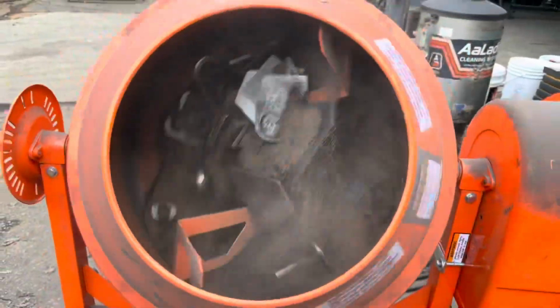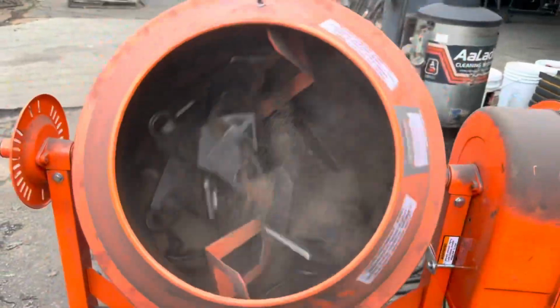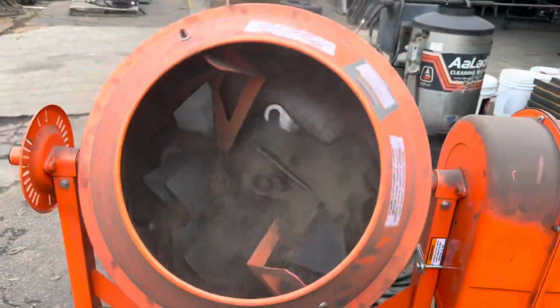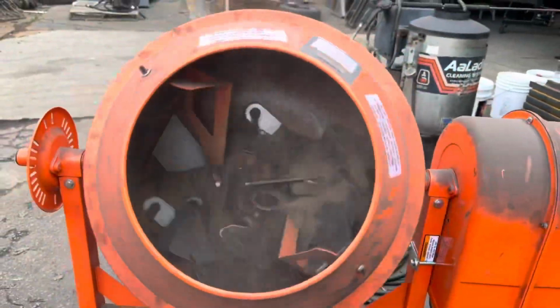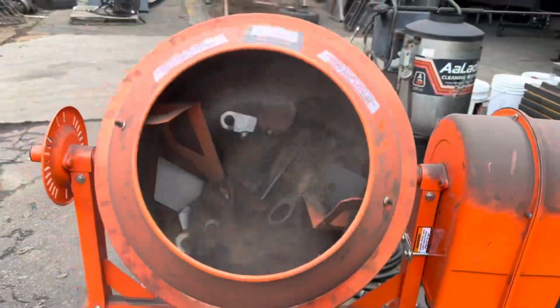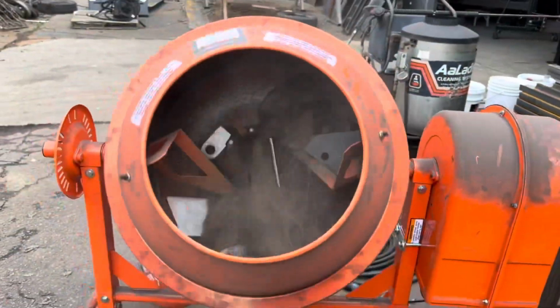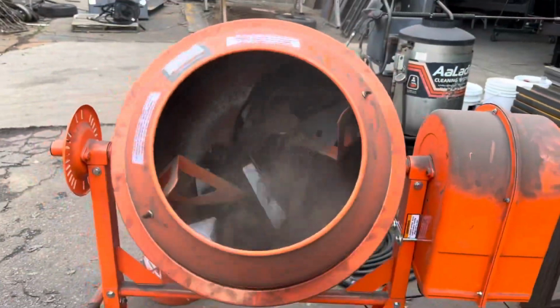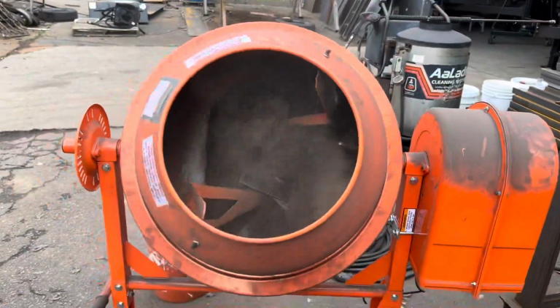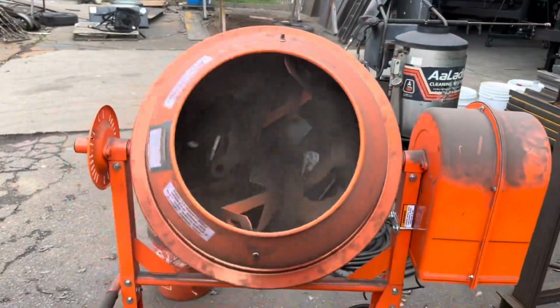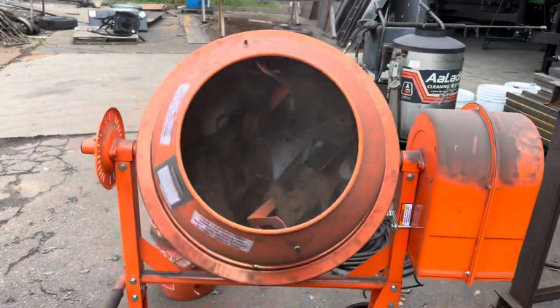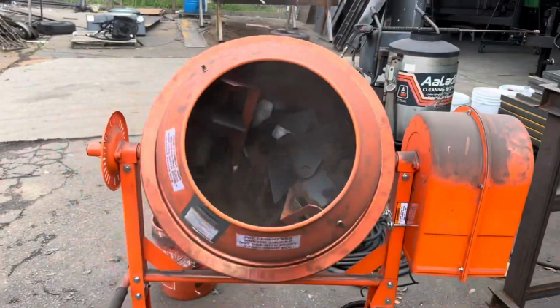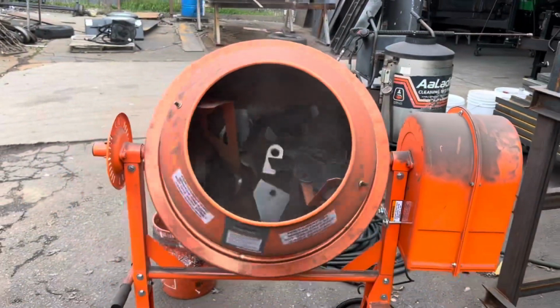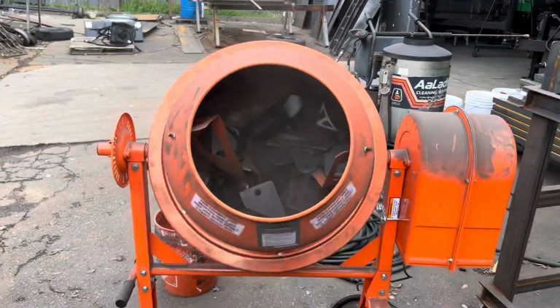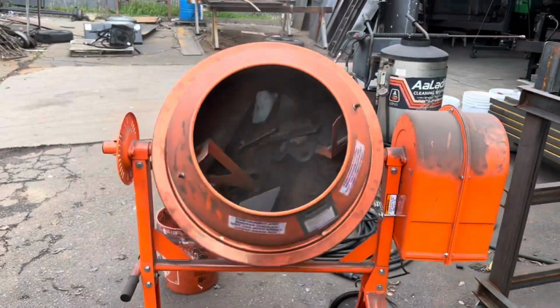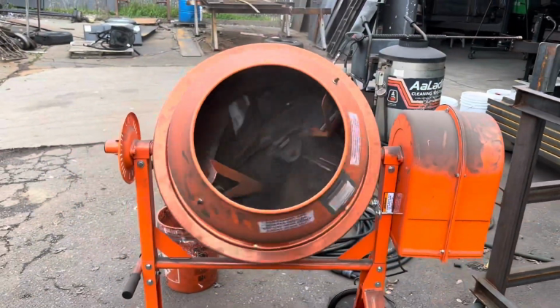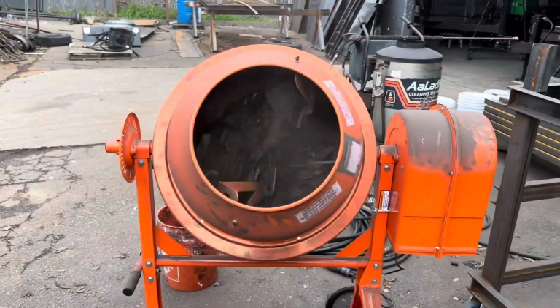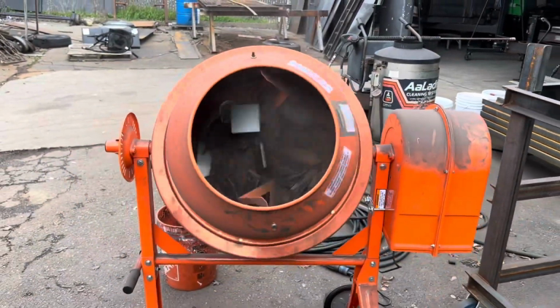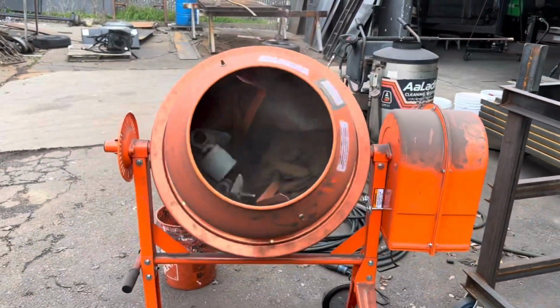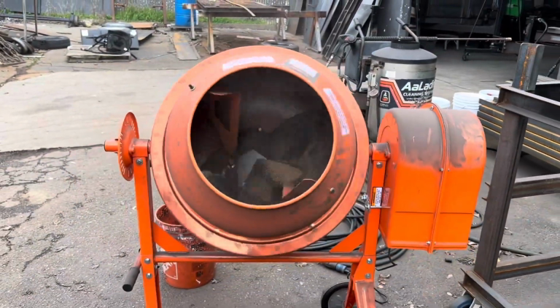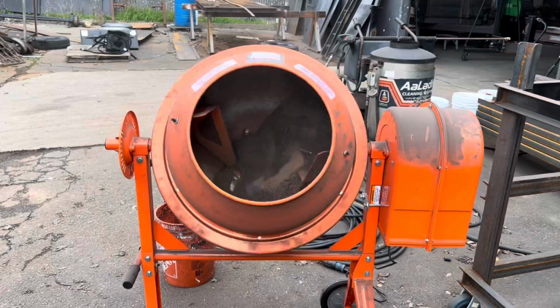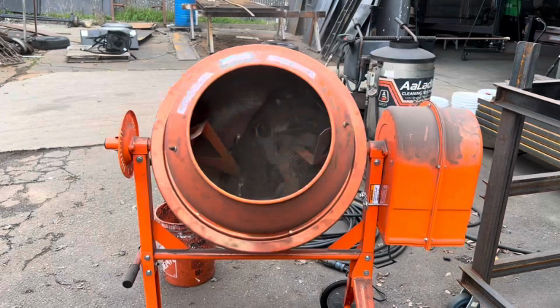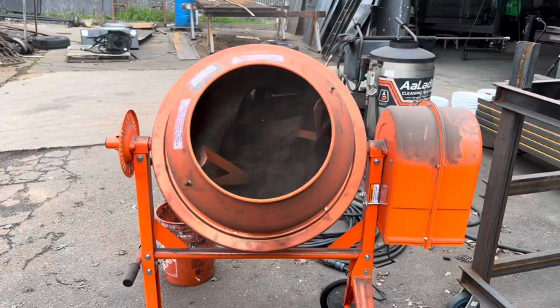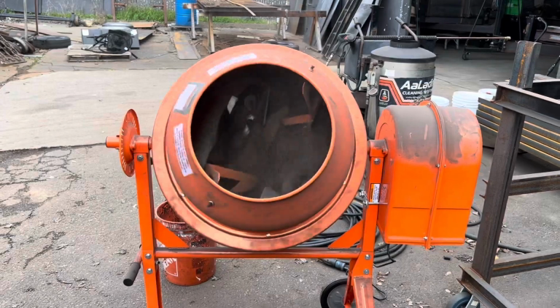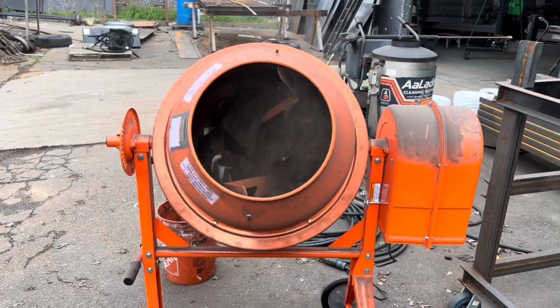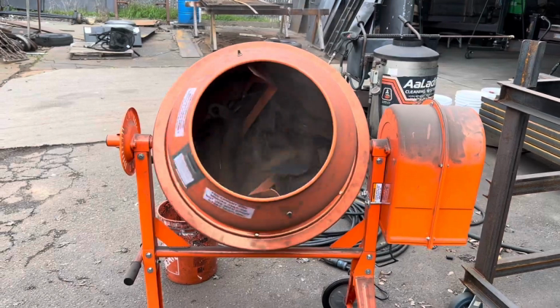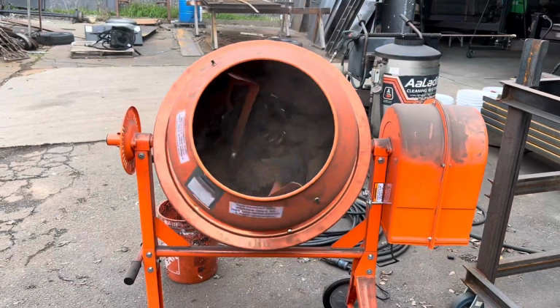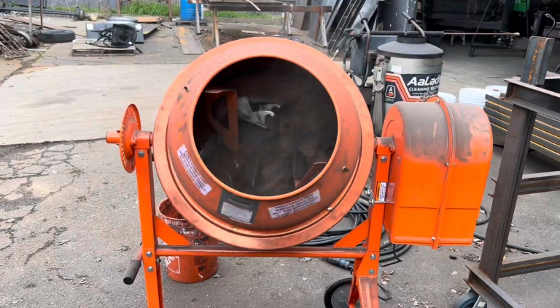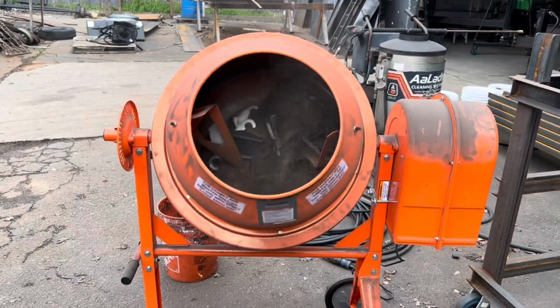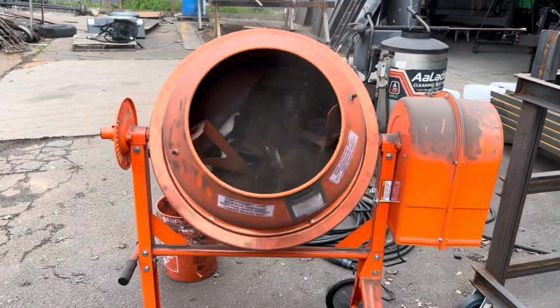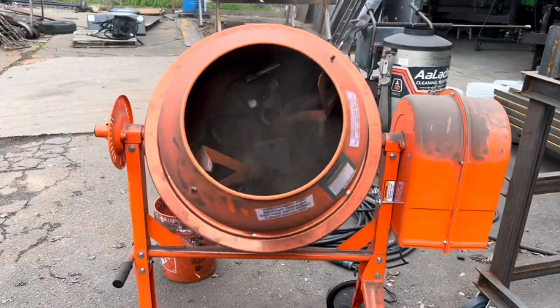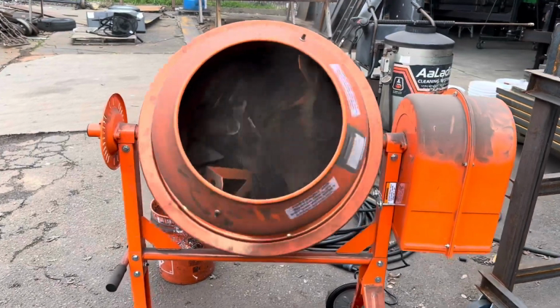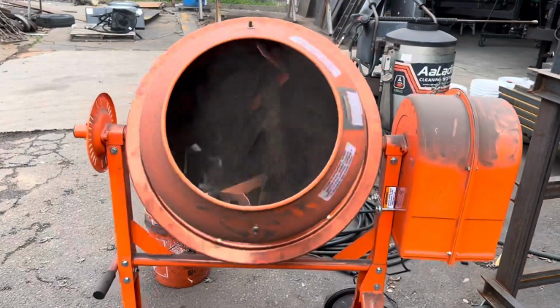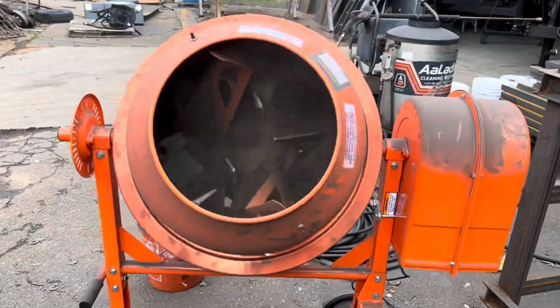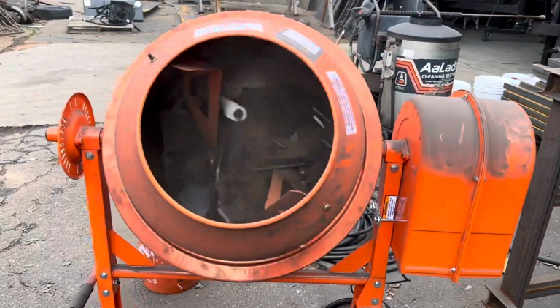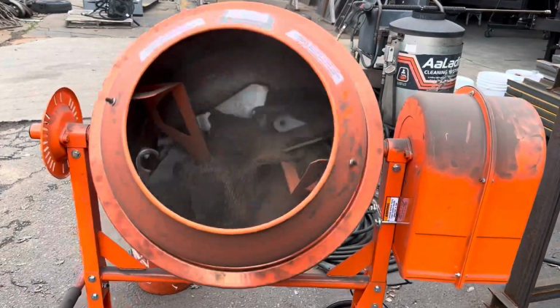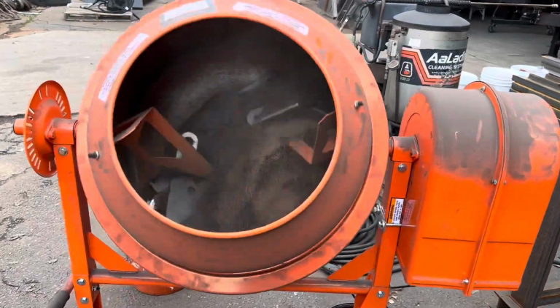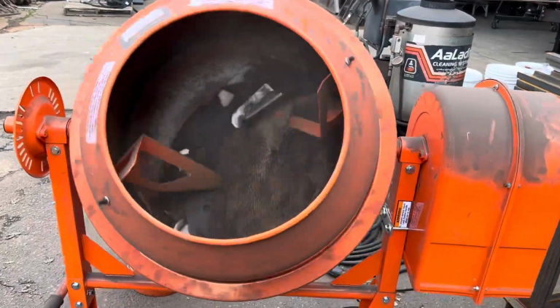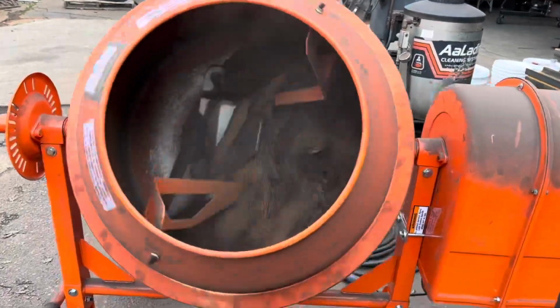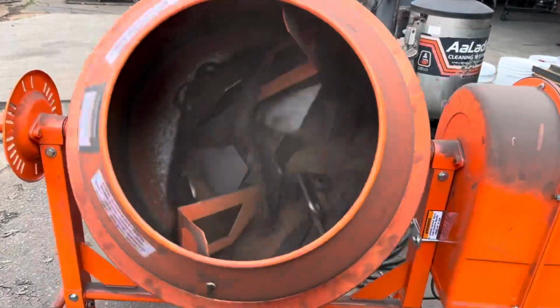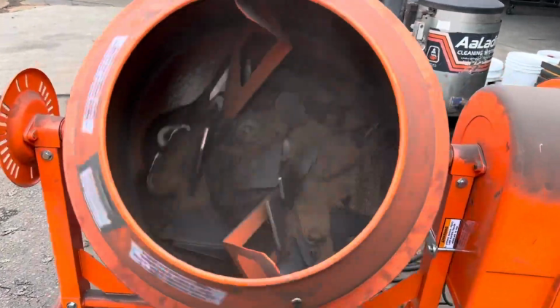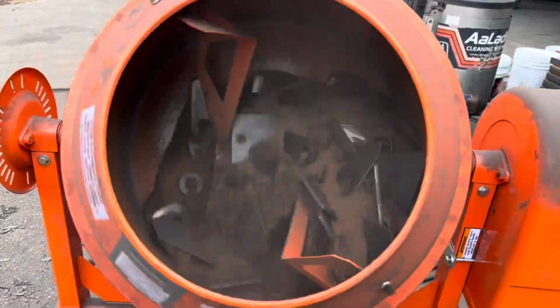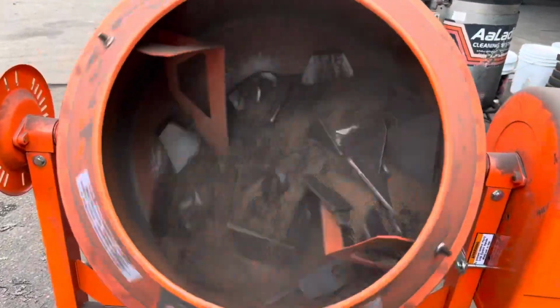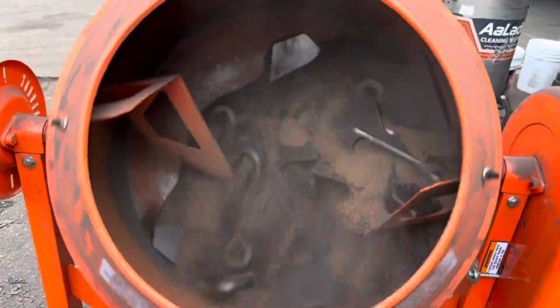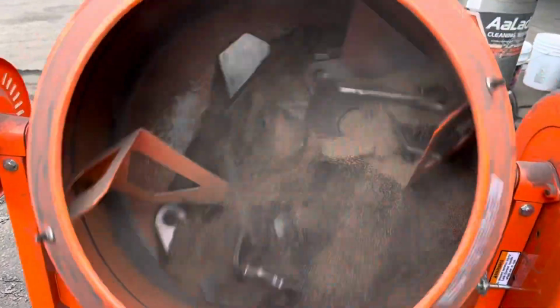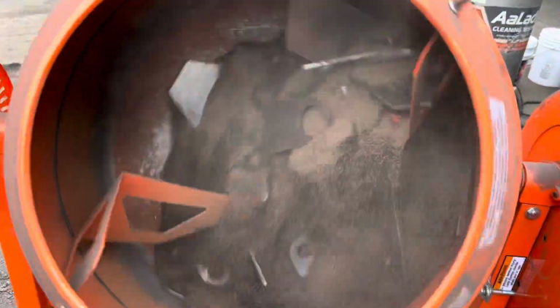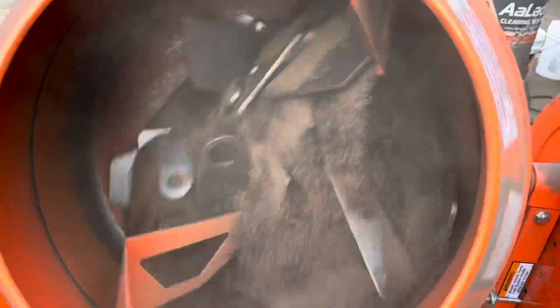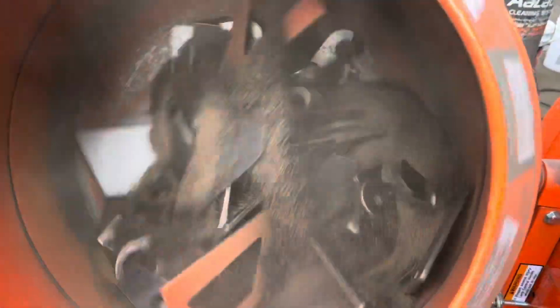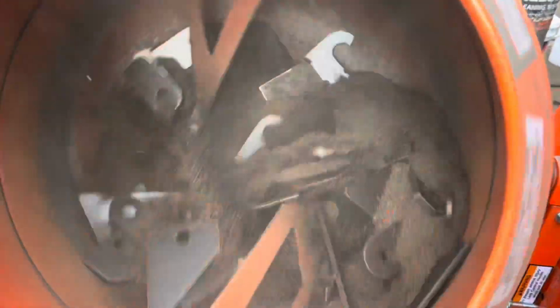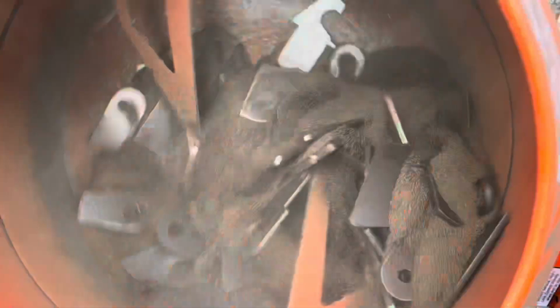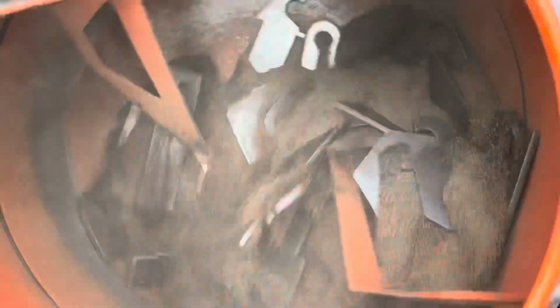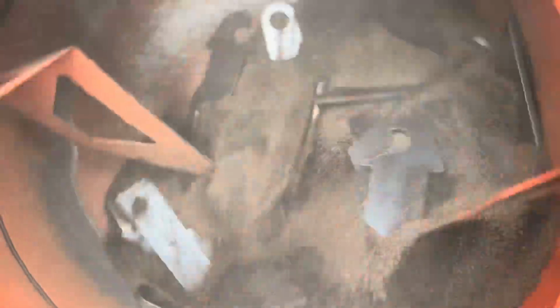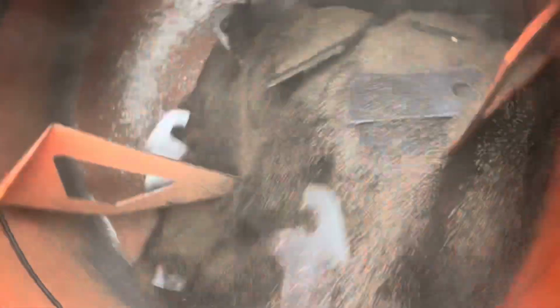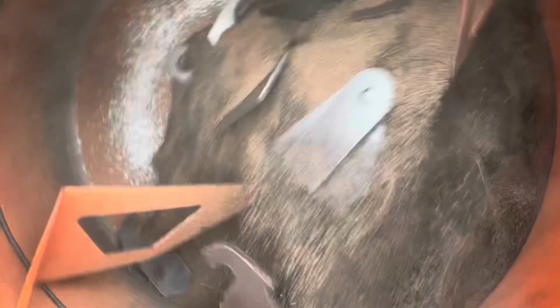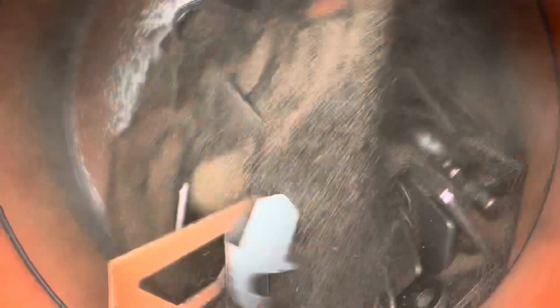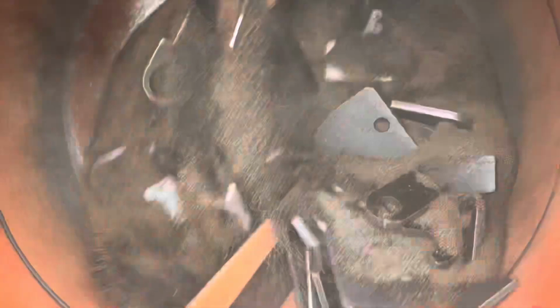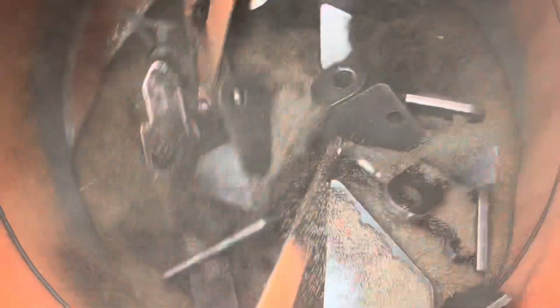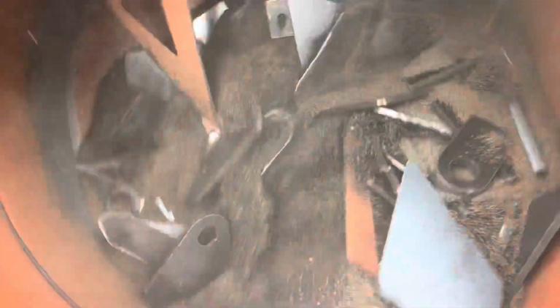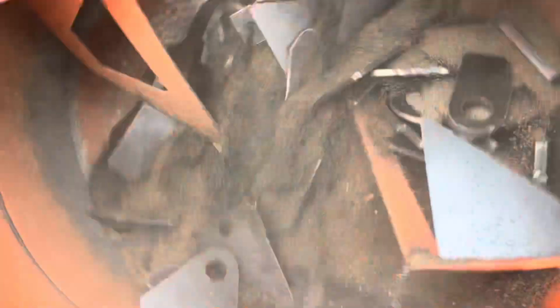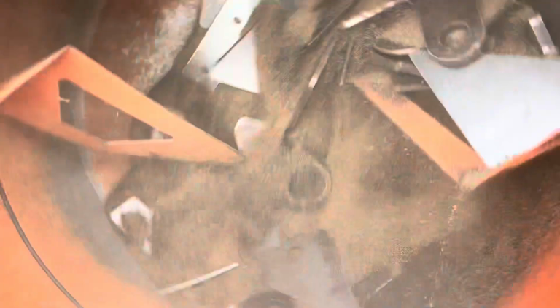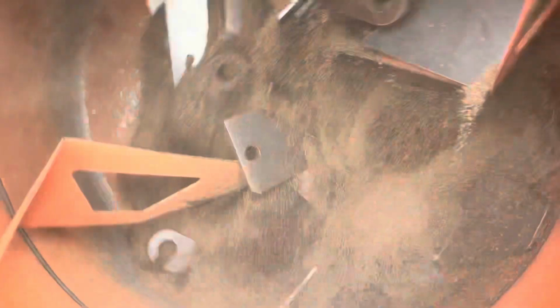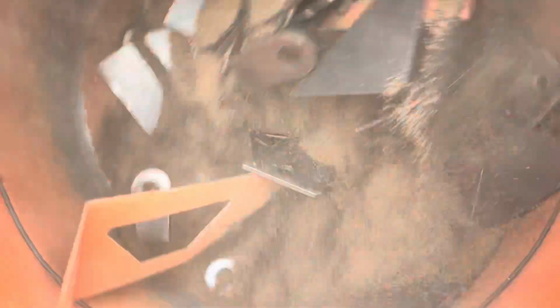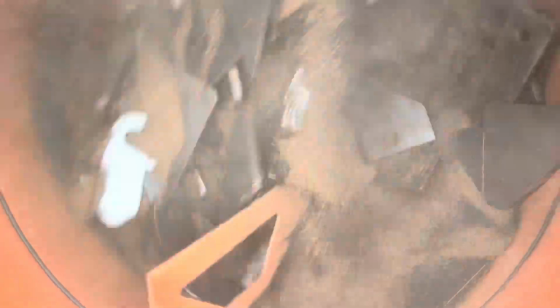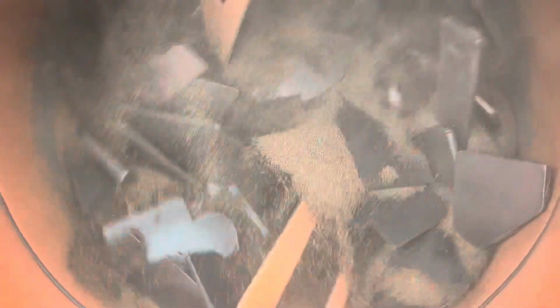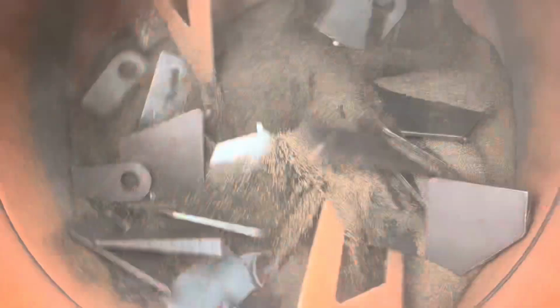They throw it in there, throw the parts in there, and in about 45 minutes they are ready to weld — all the slag's knocked off and the parts are nice and clean.